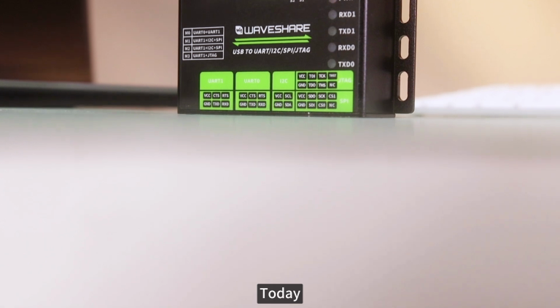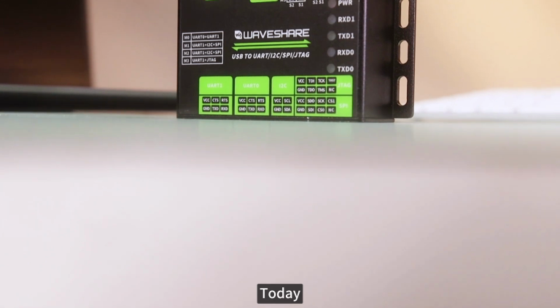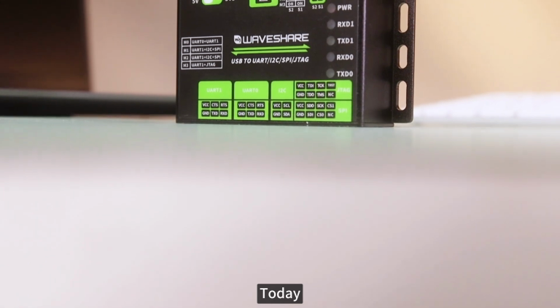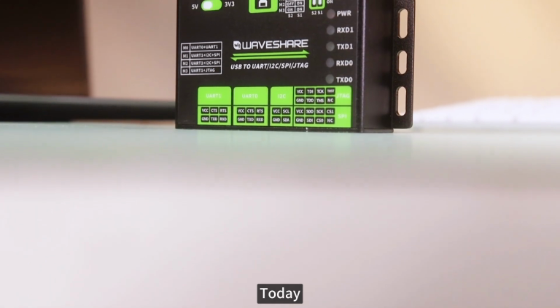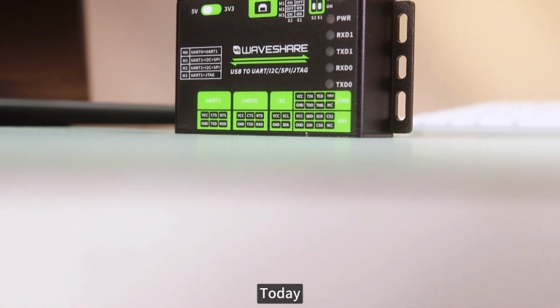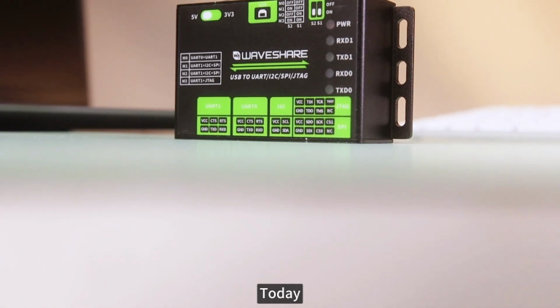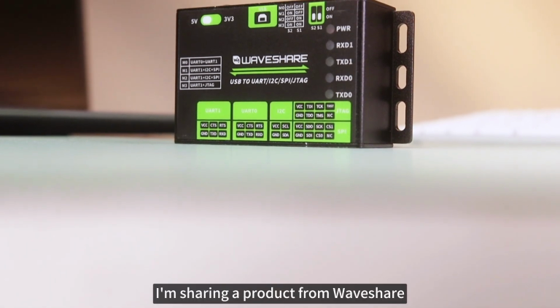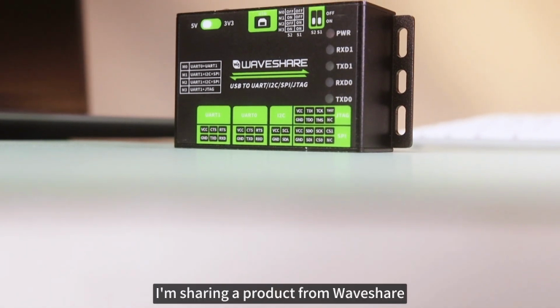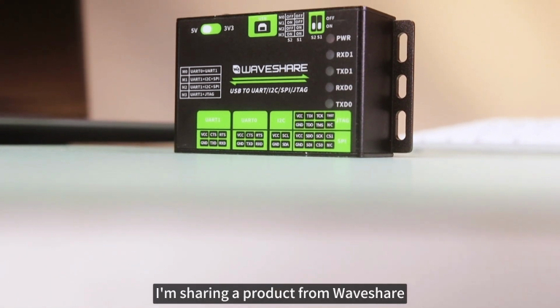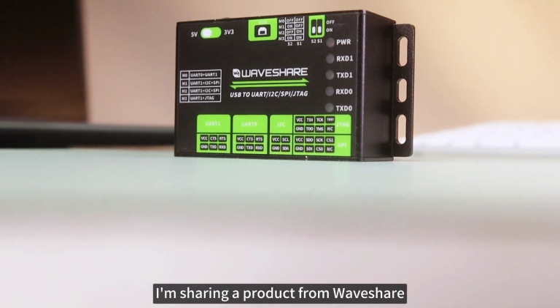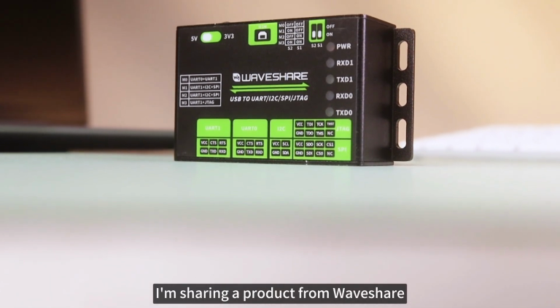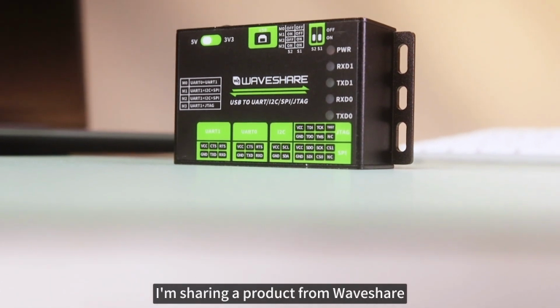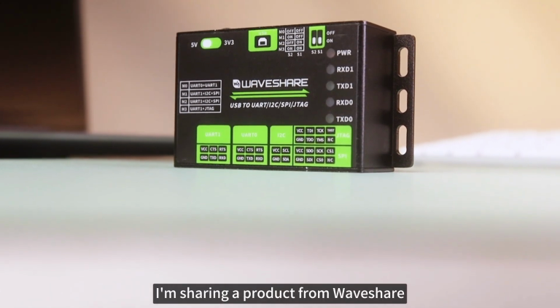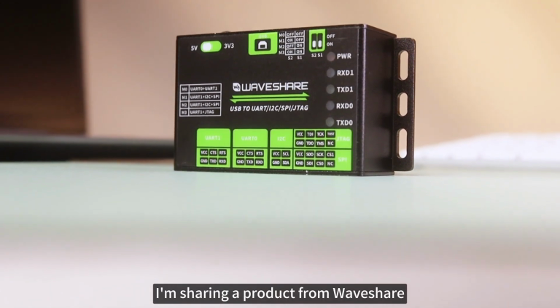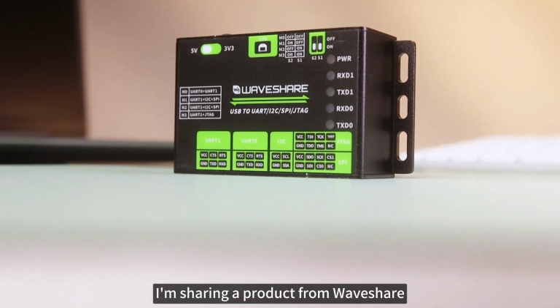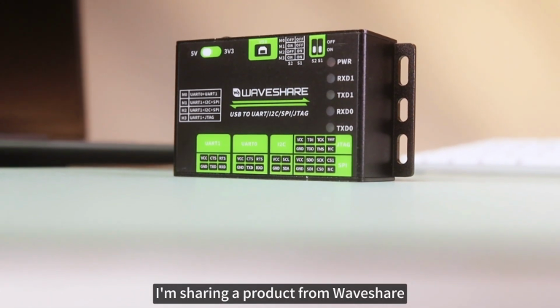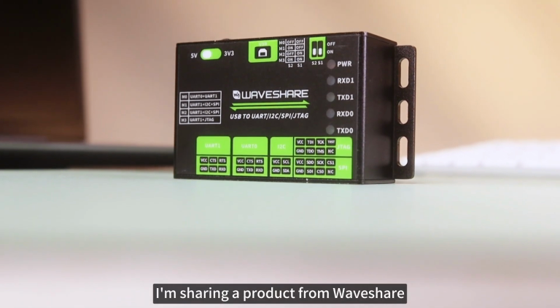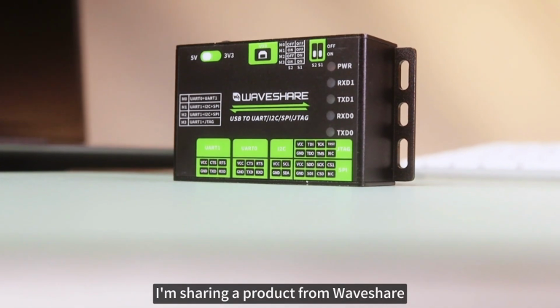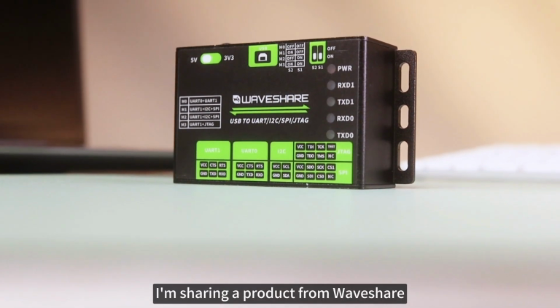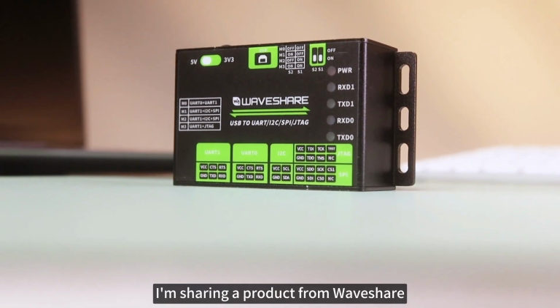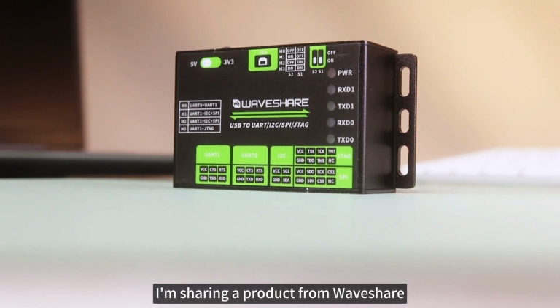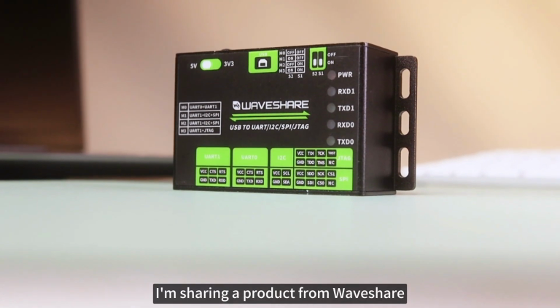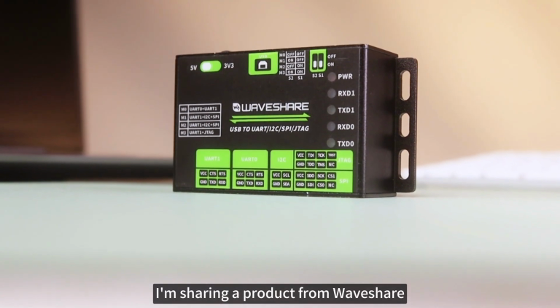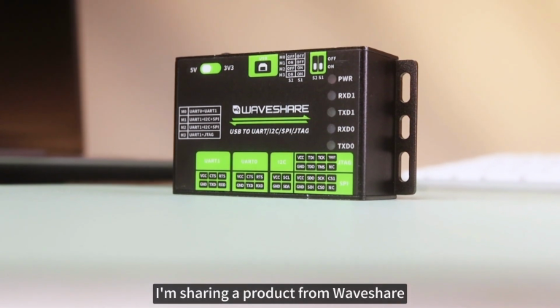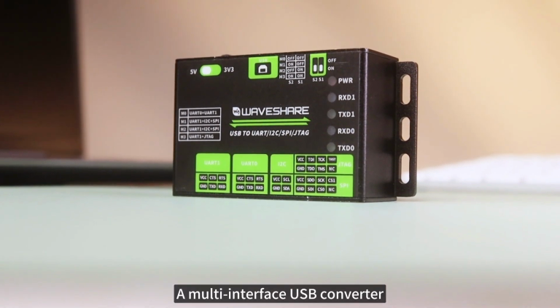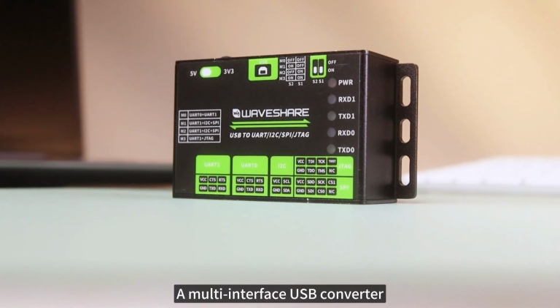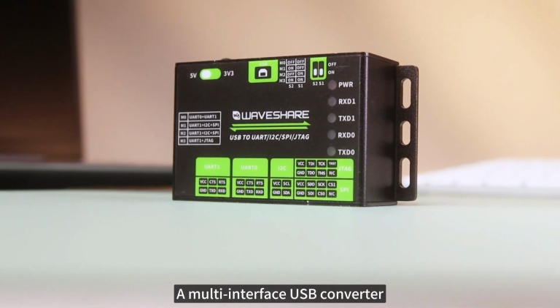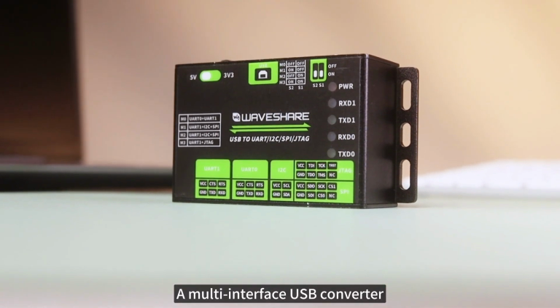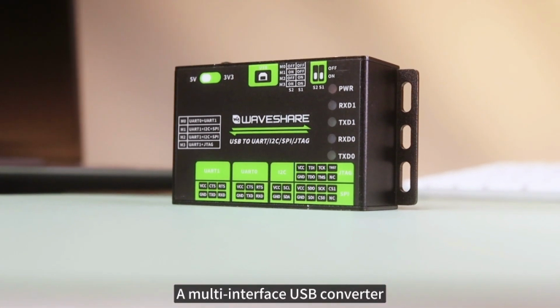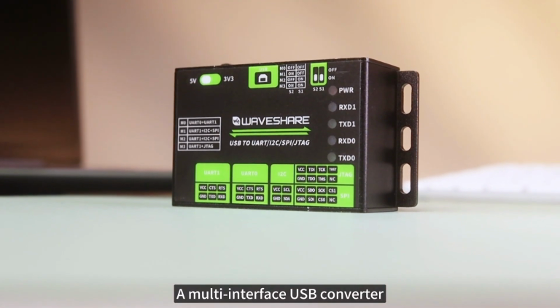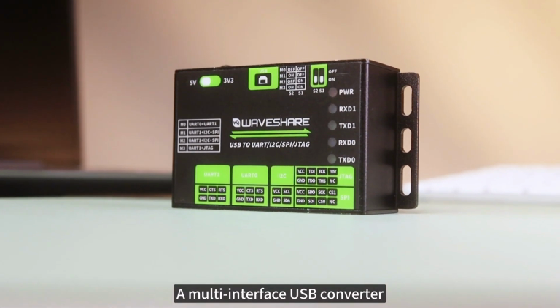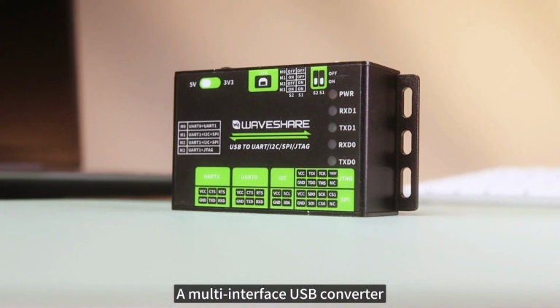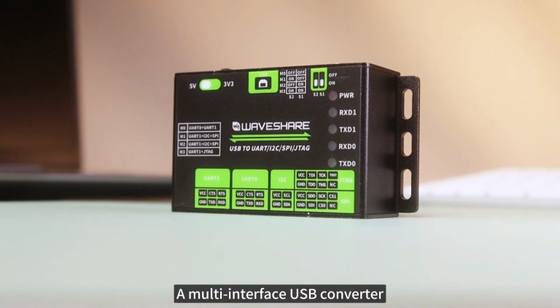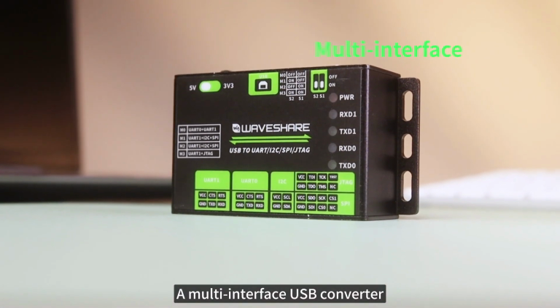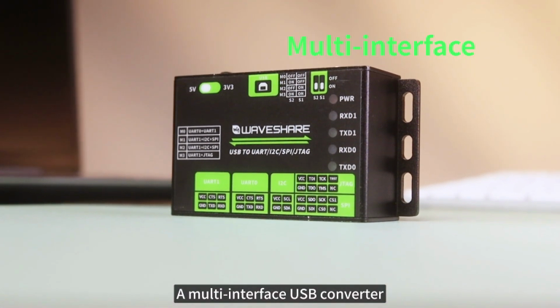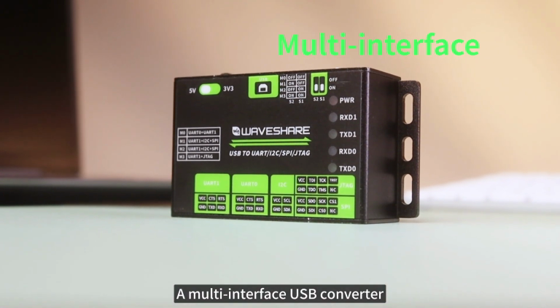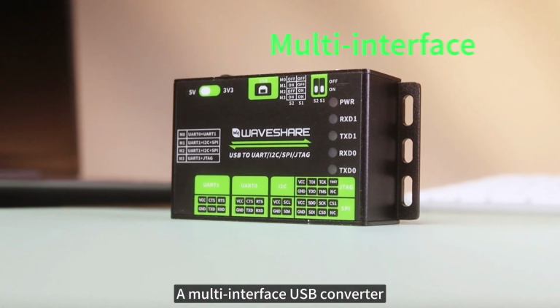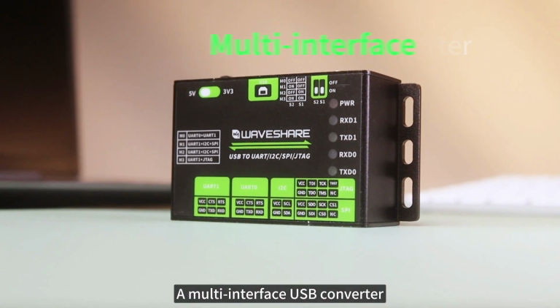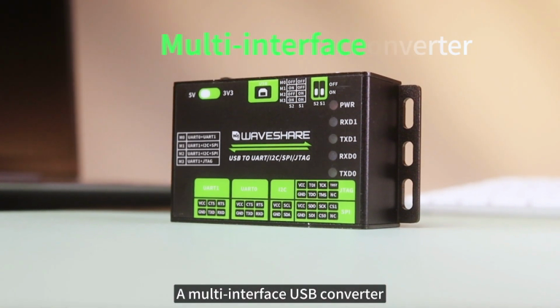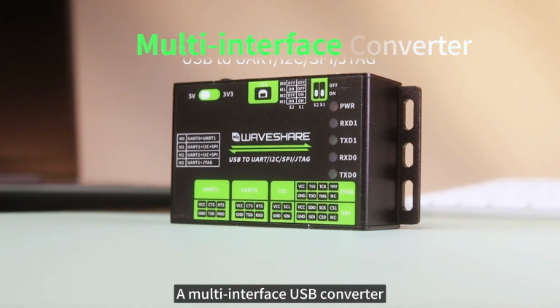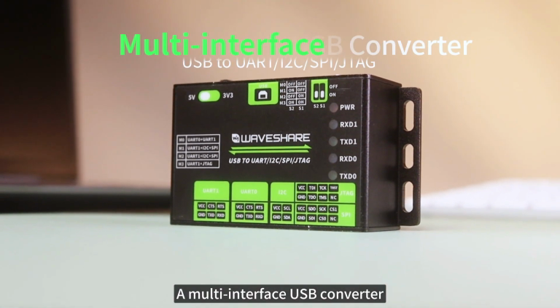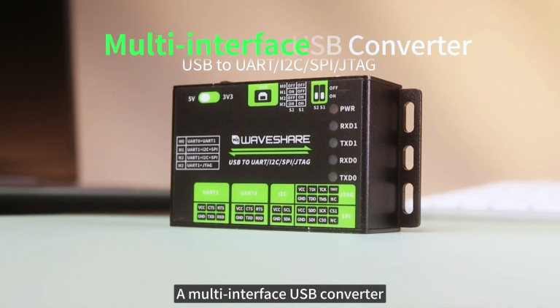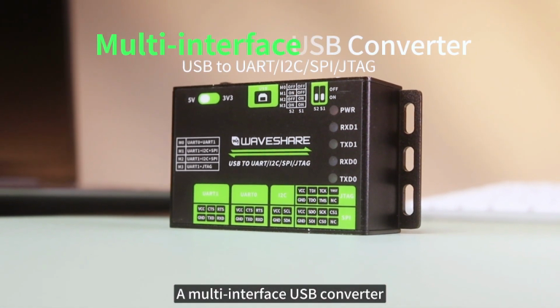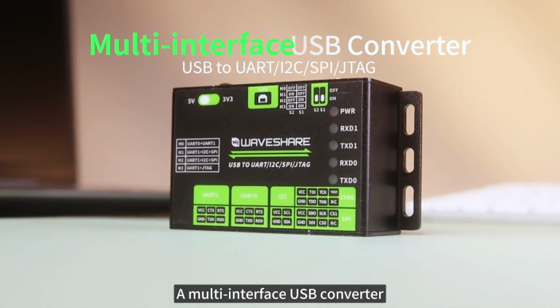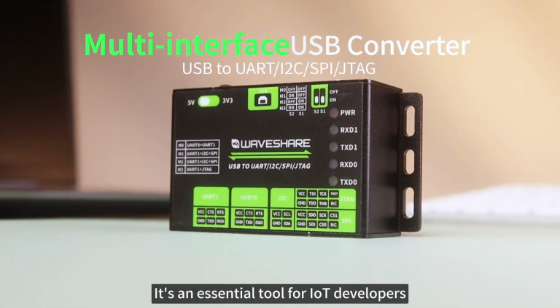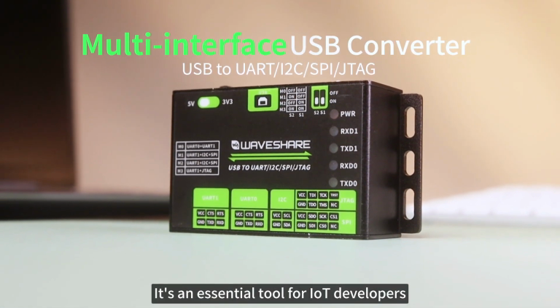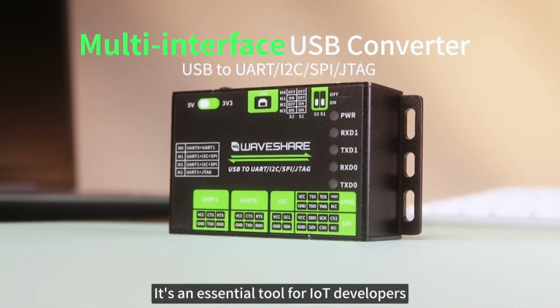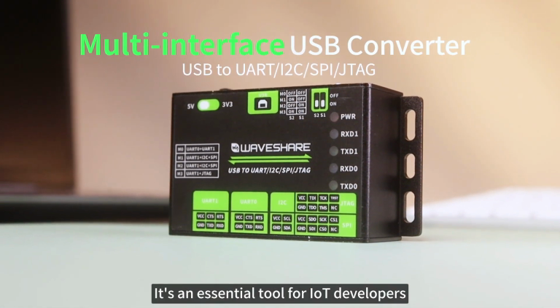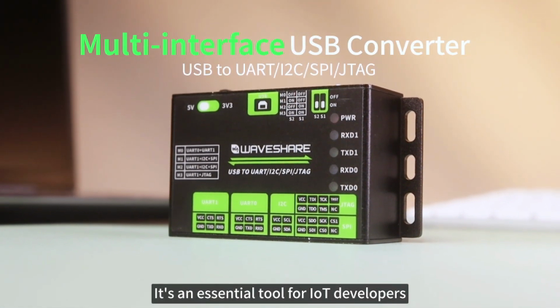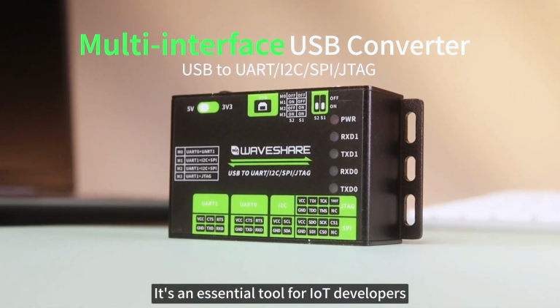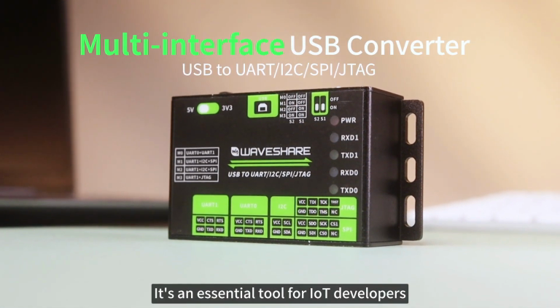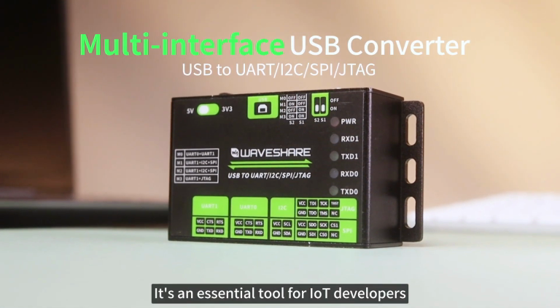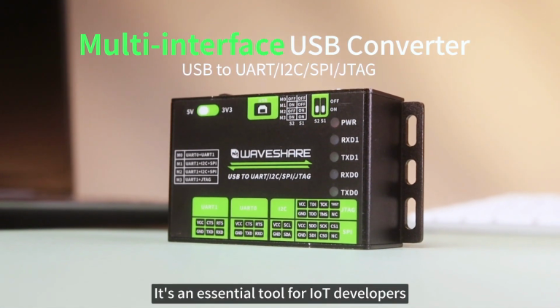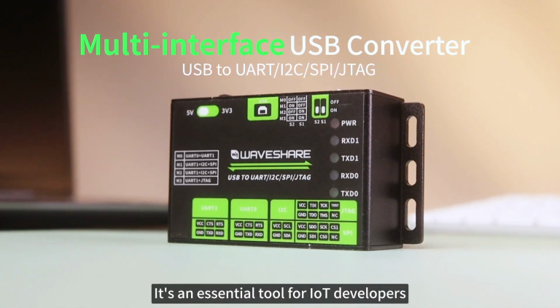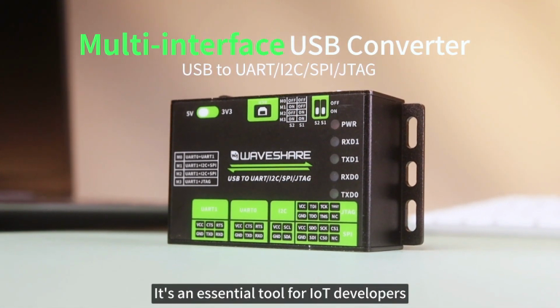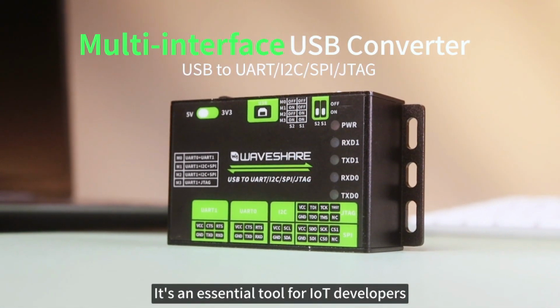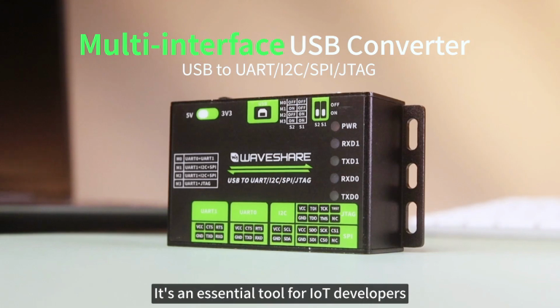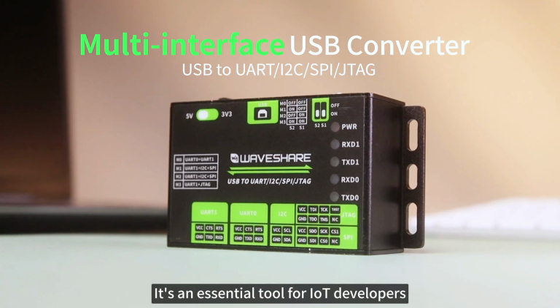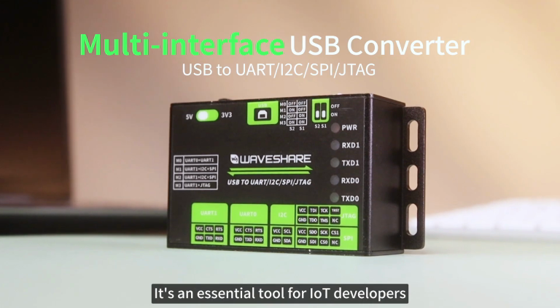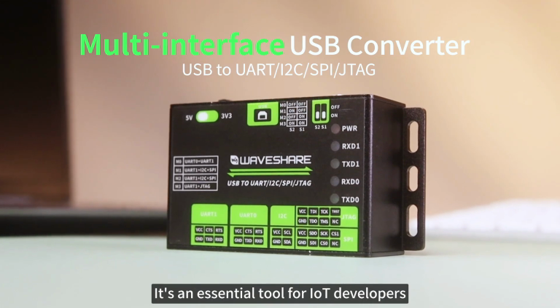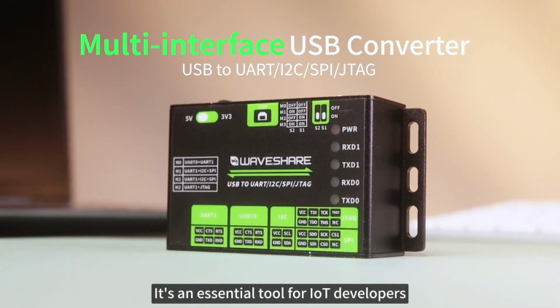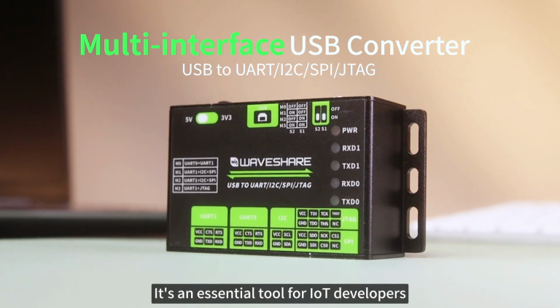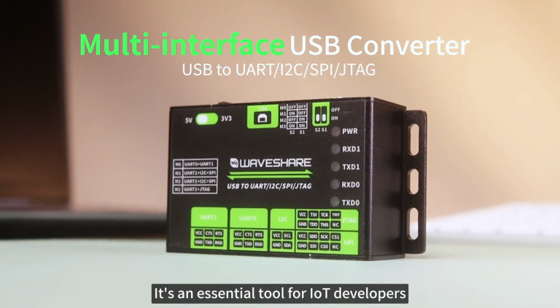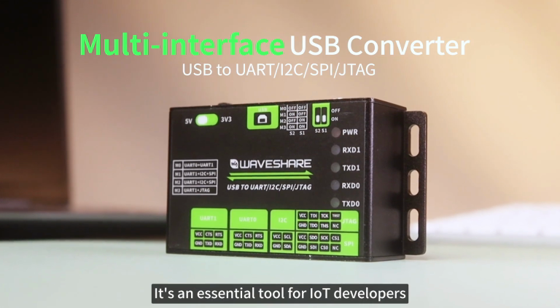Today, I'm sharing a product from Waveshare: a multi-interface USB converter. It's an essential tool for IoT developers.